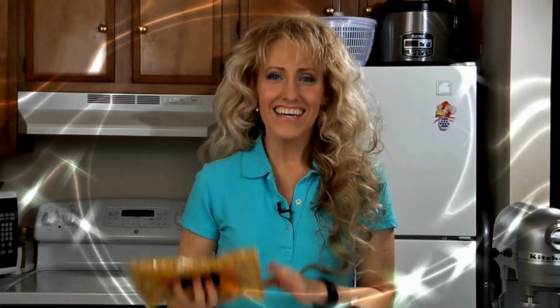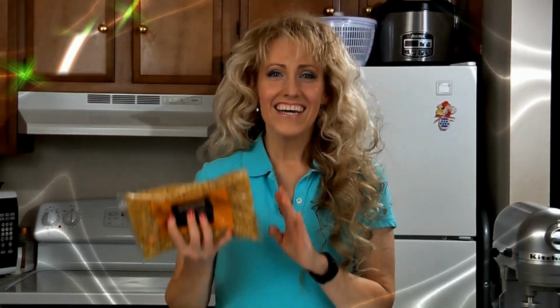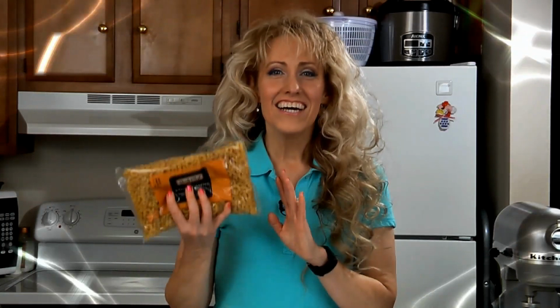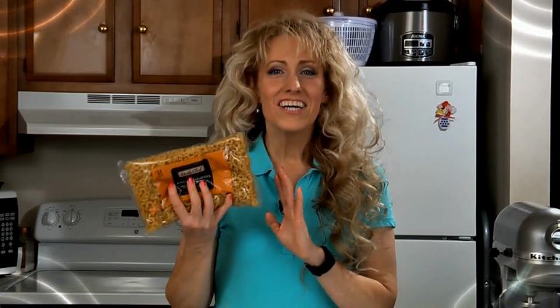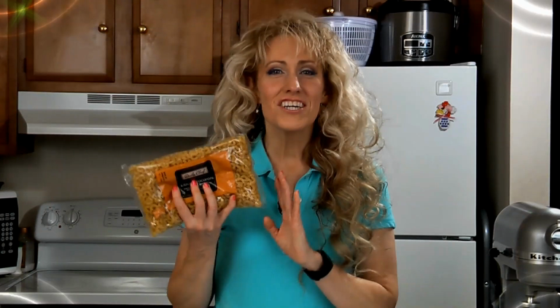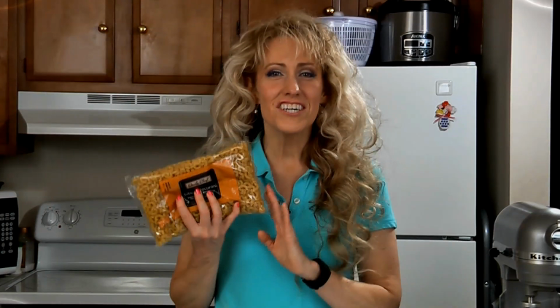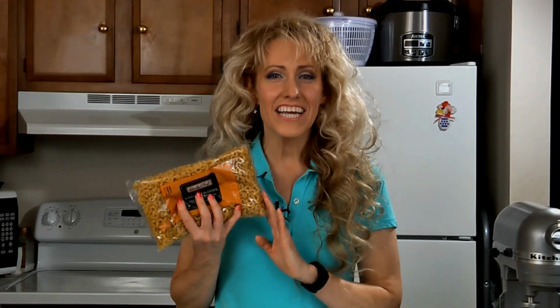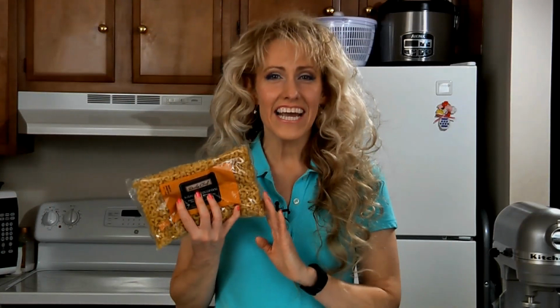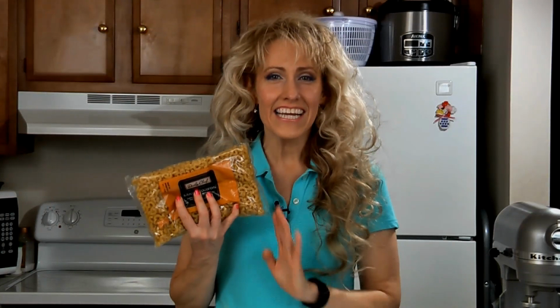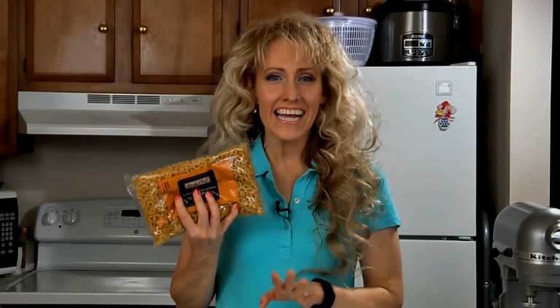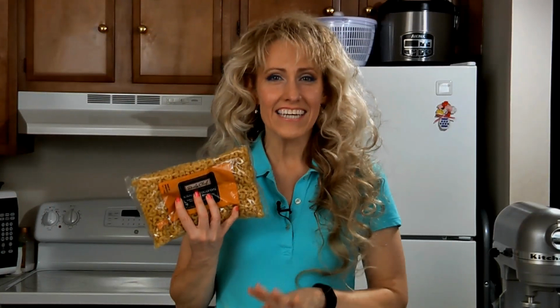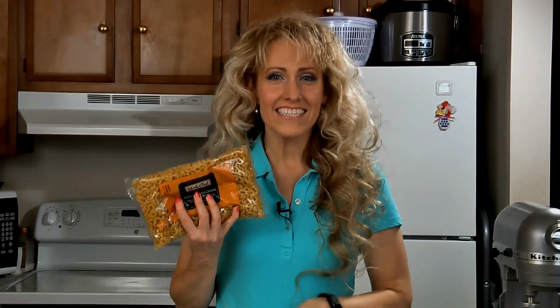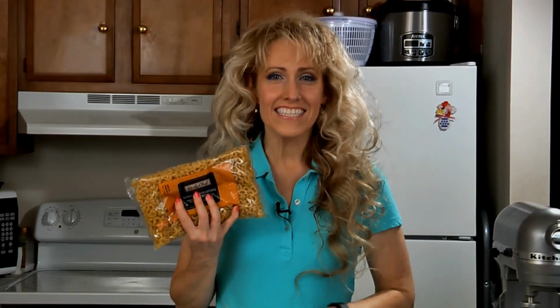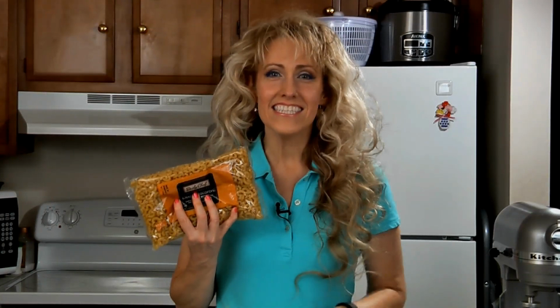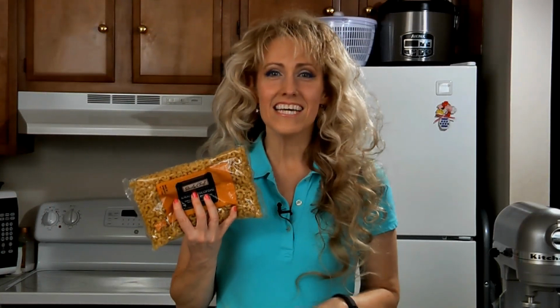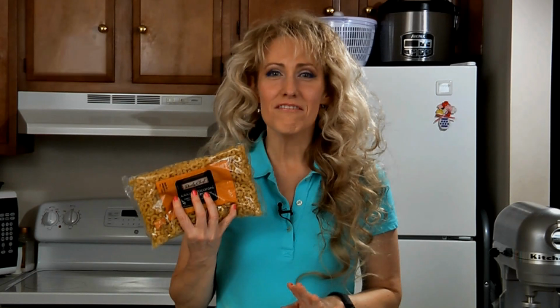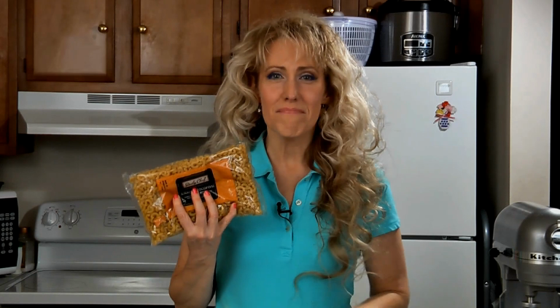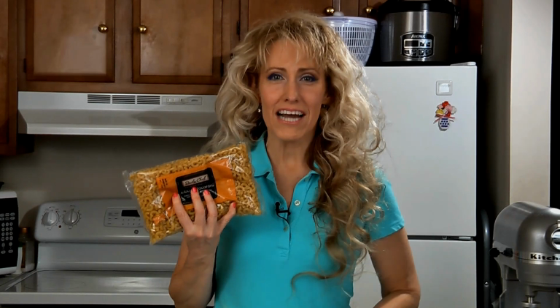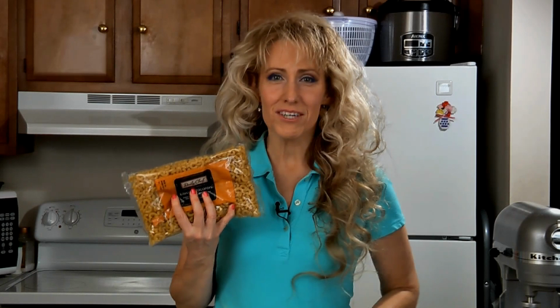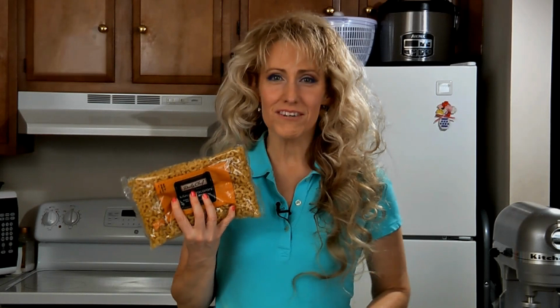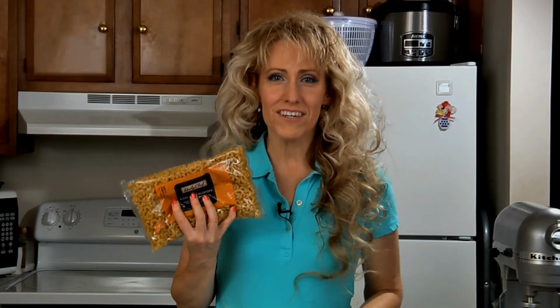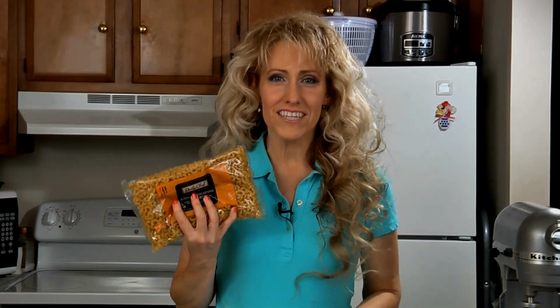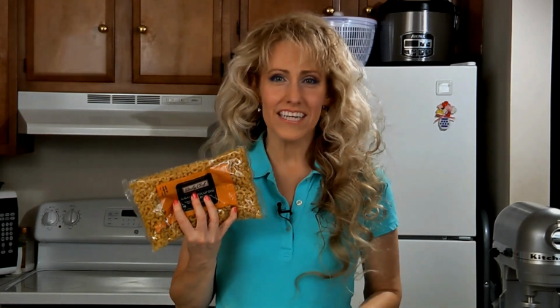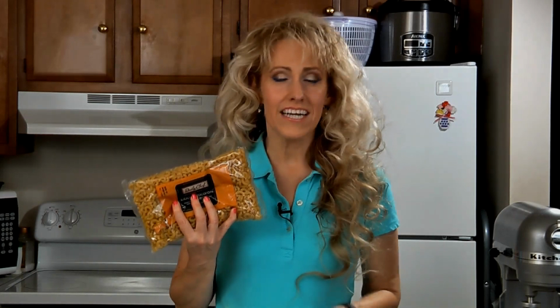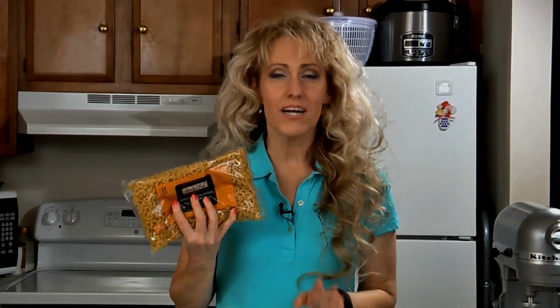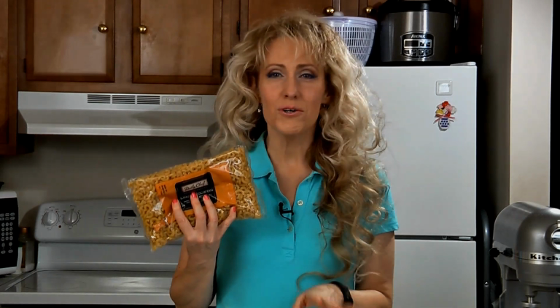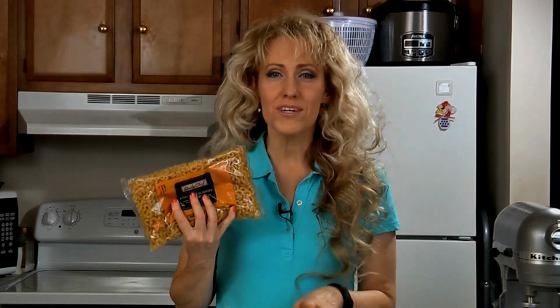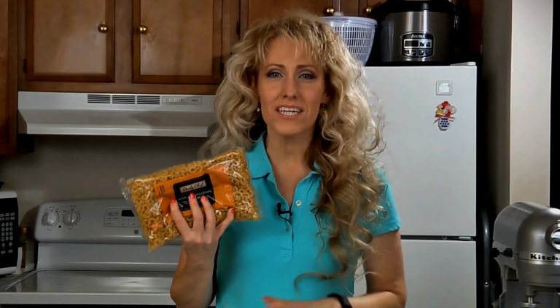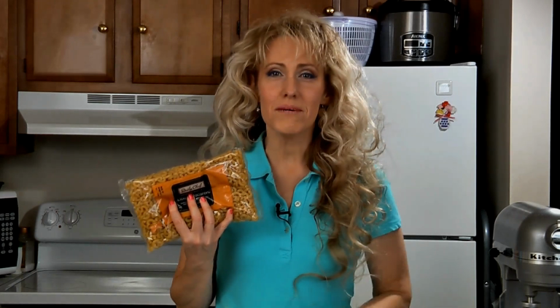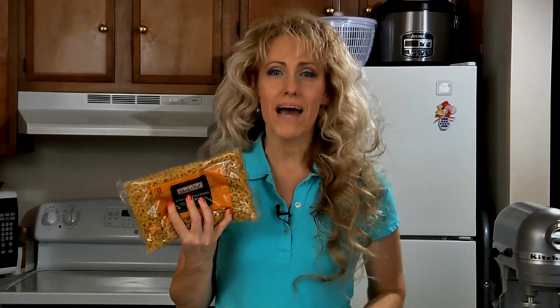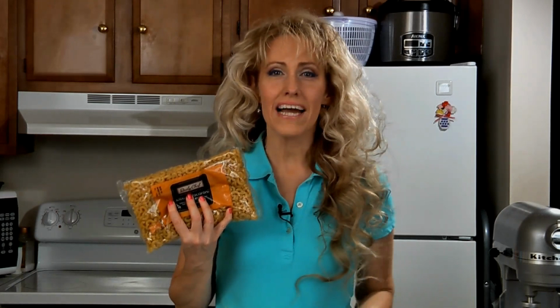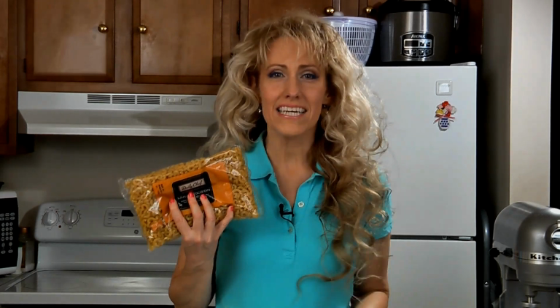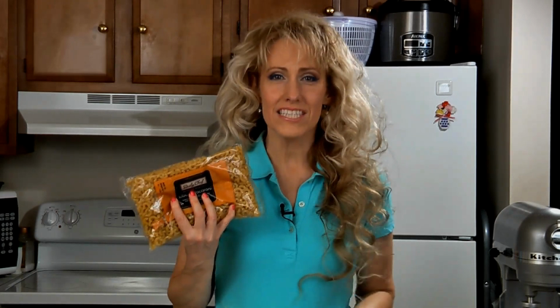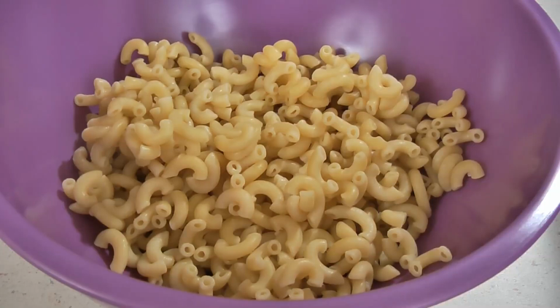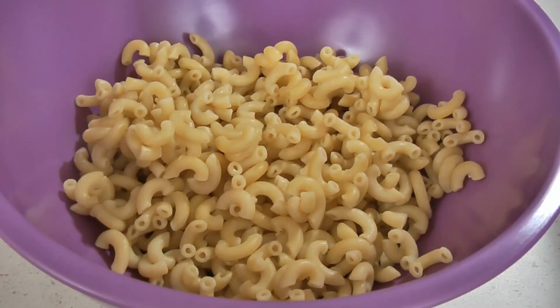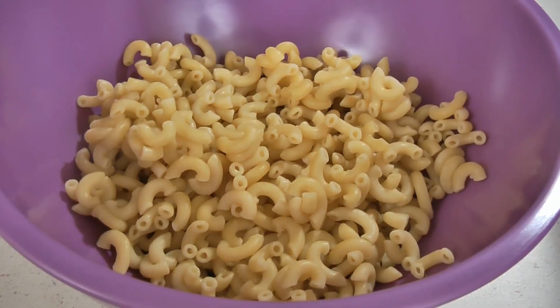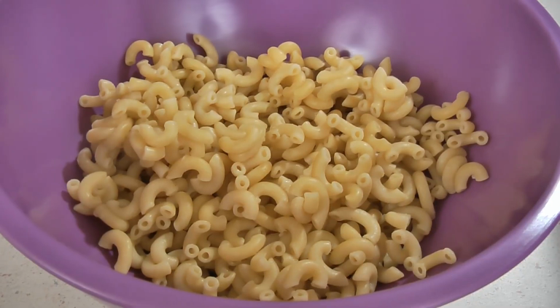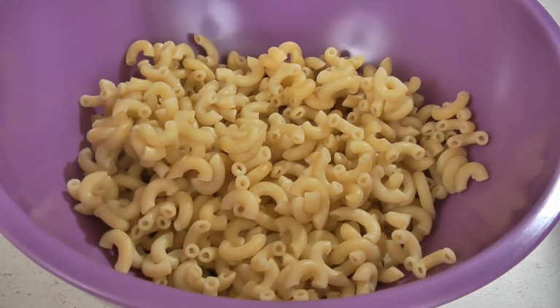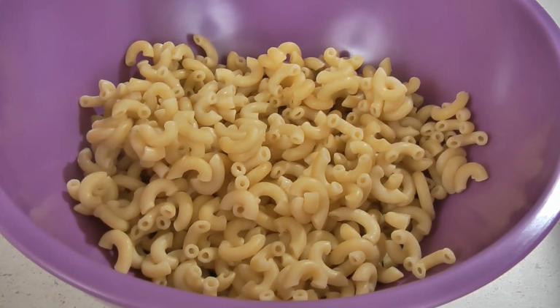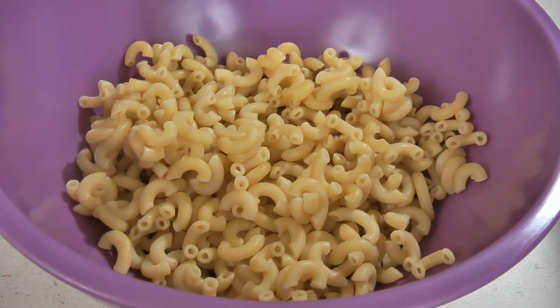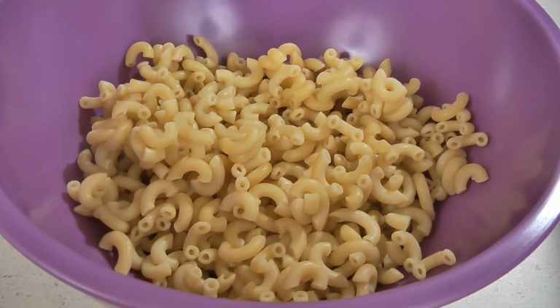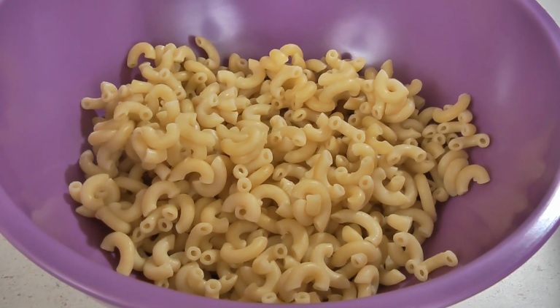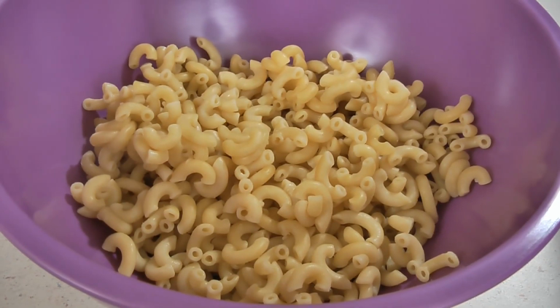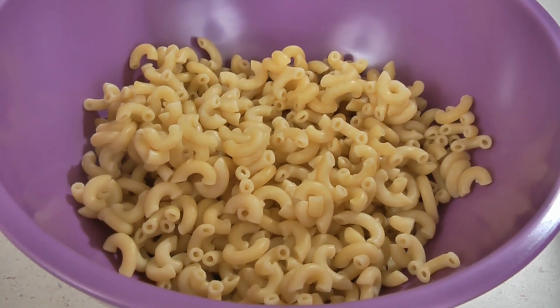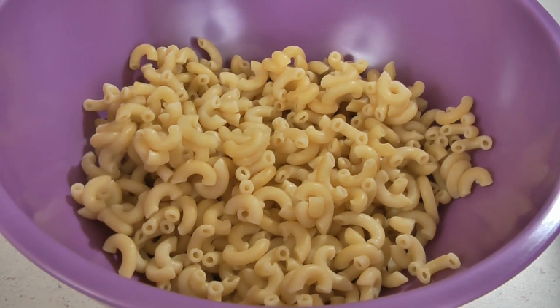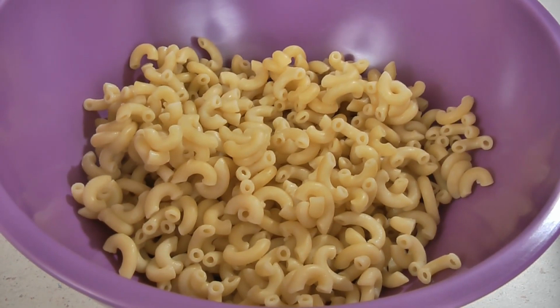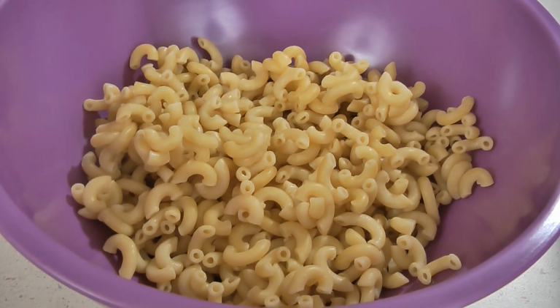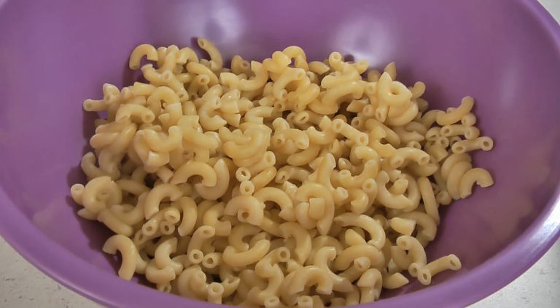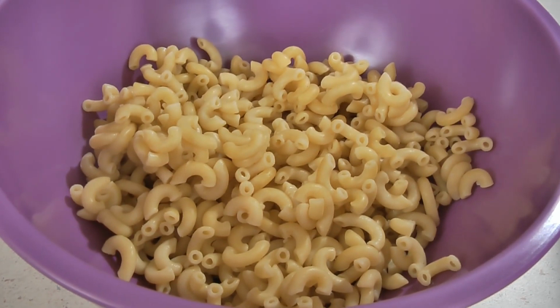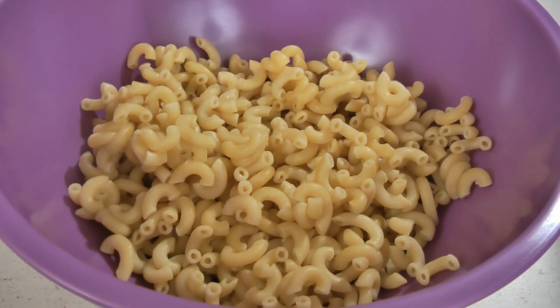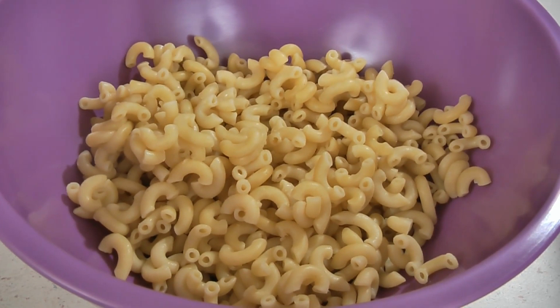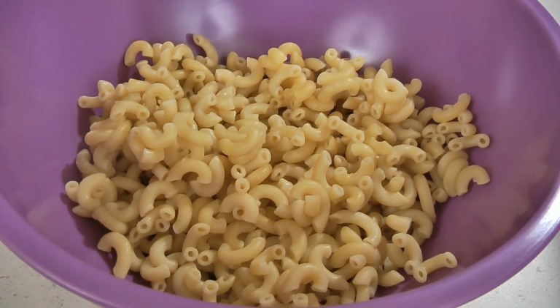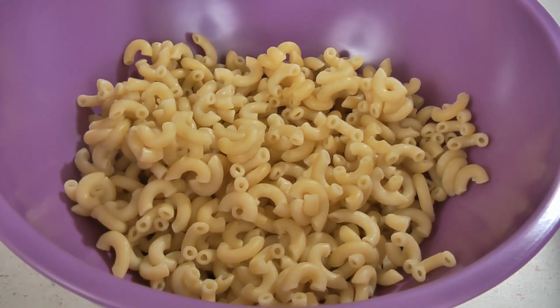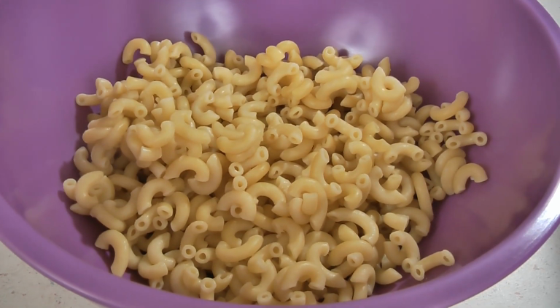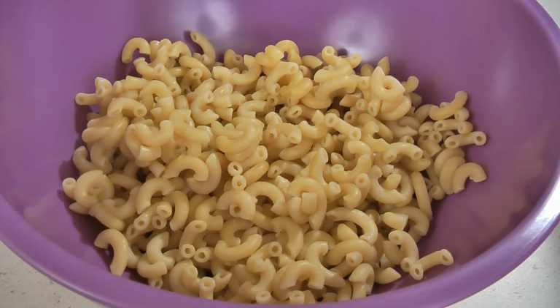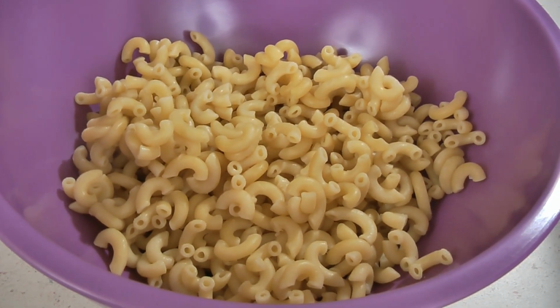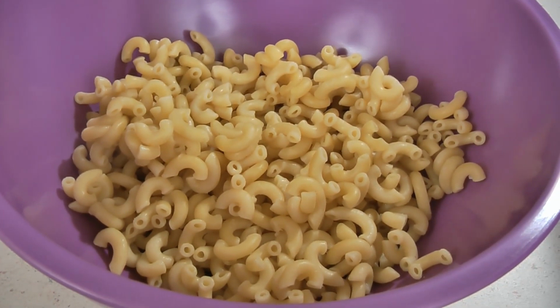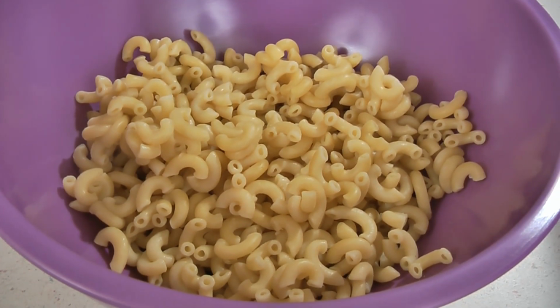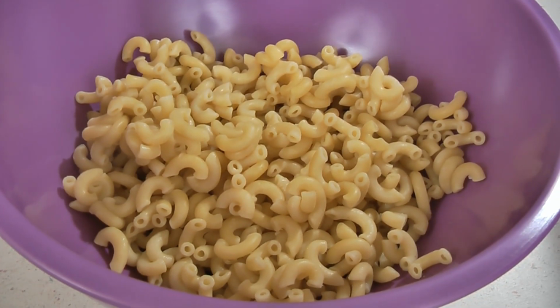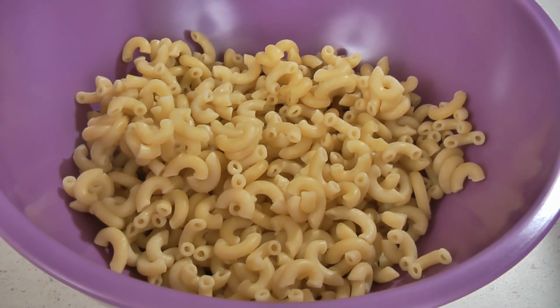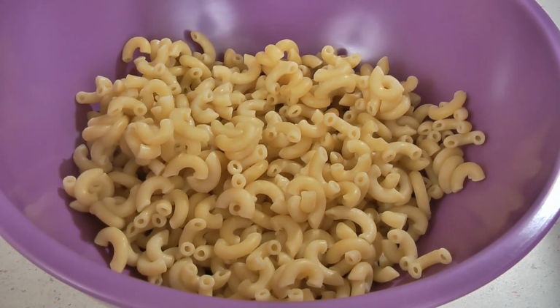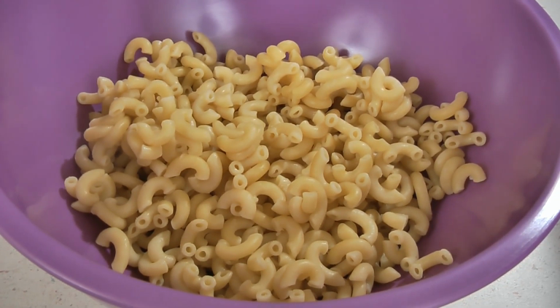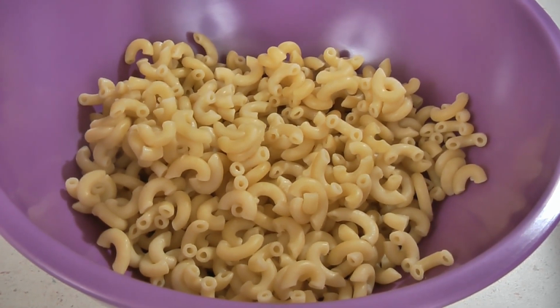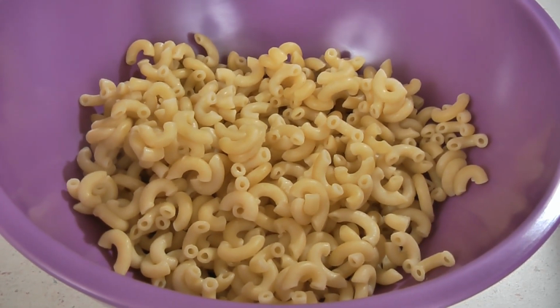Cook eight ounces of macaroni according to package directions, then drain it and let it cool.